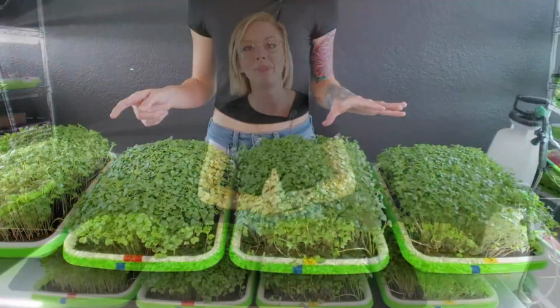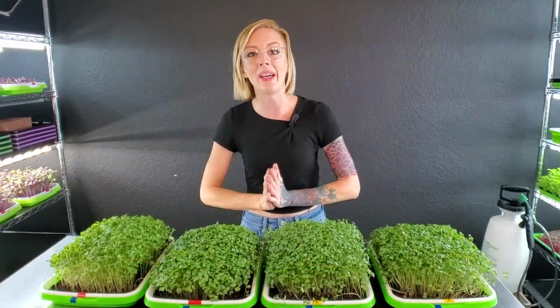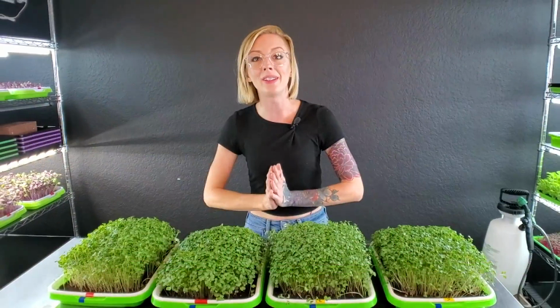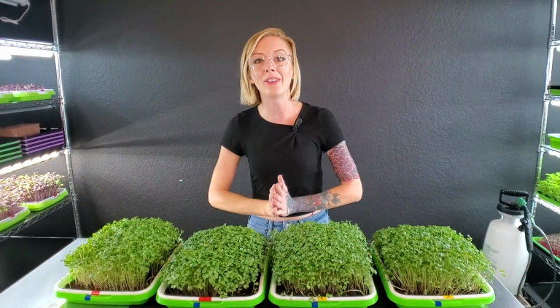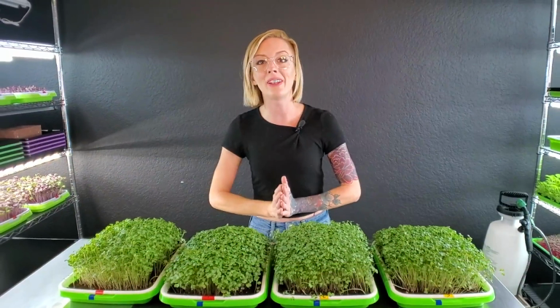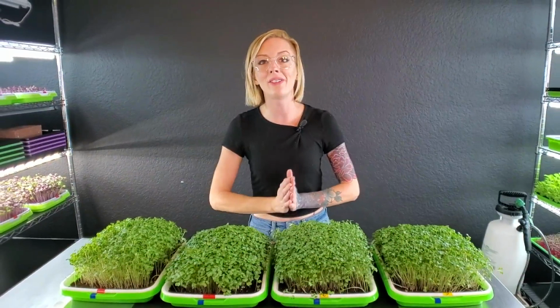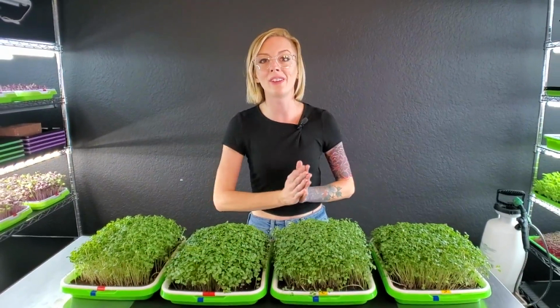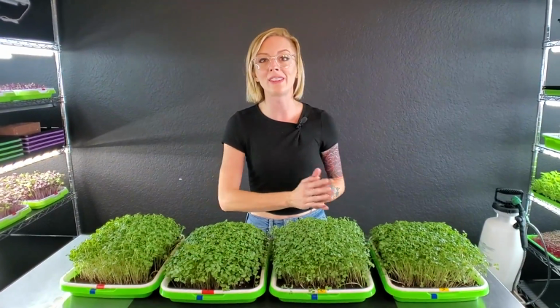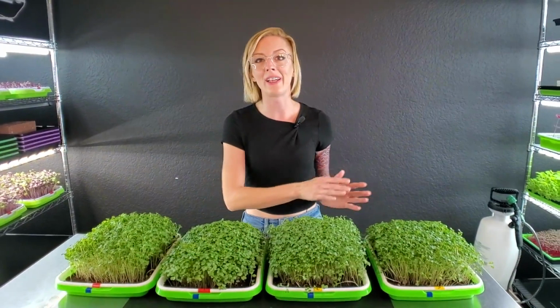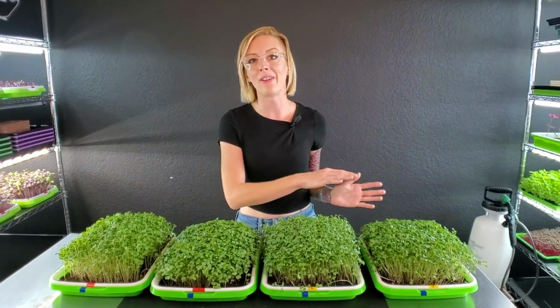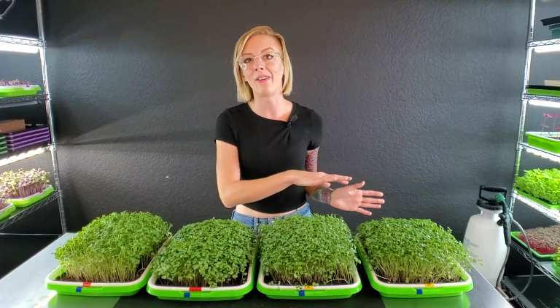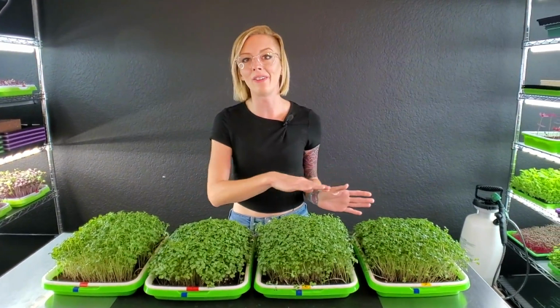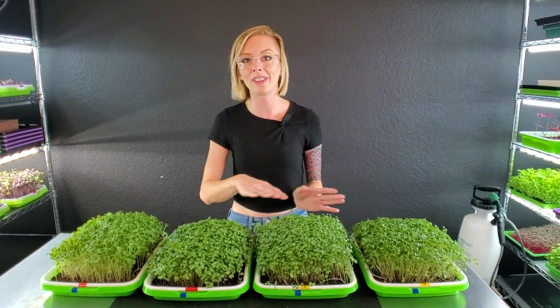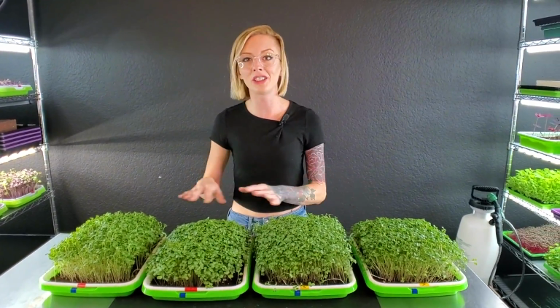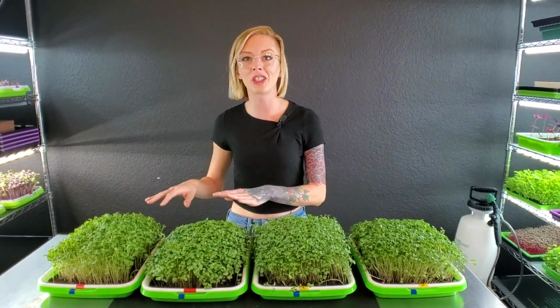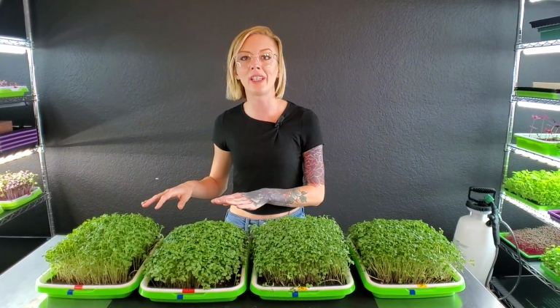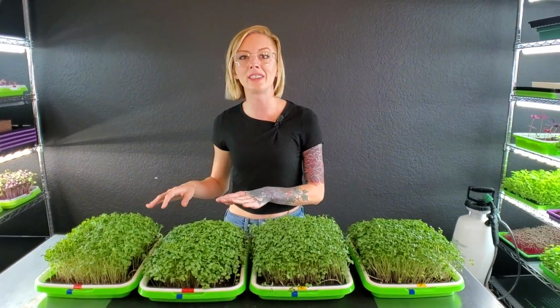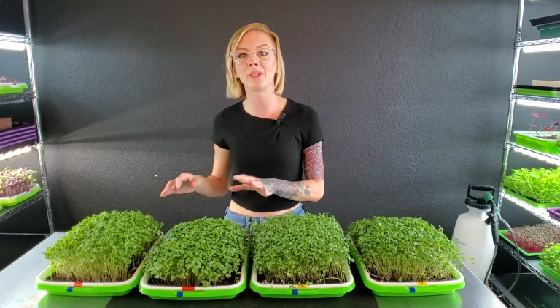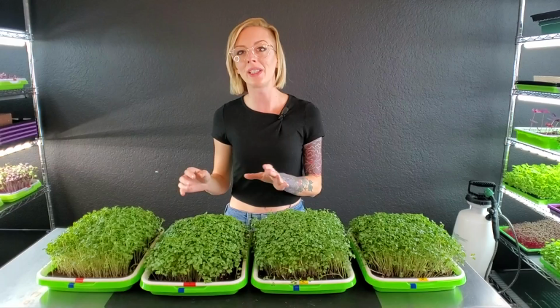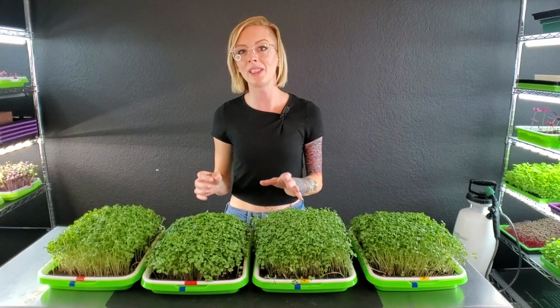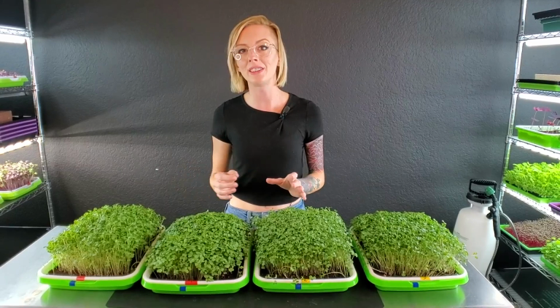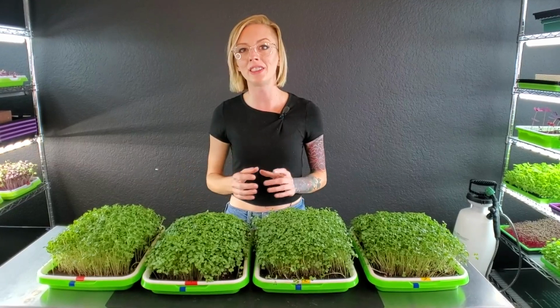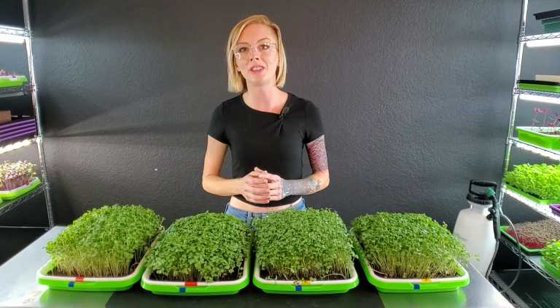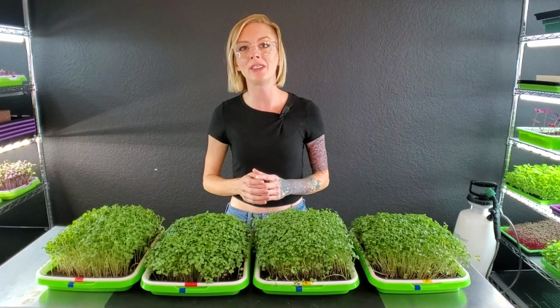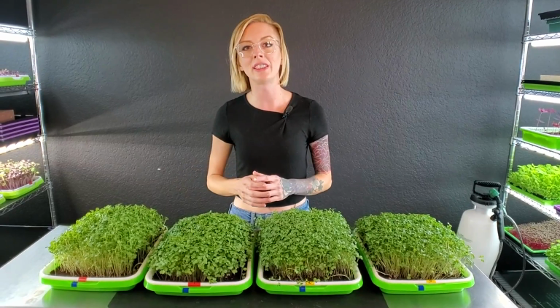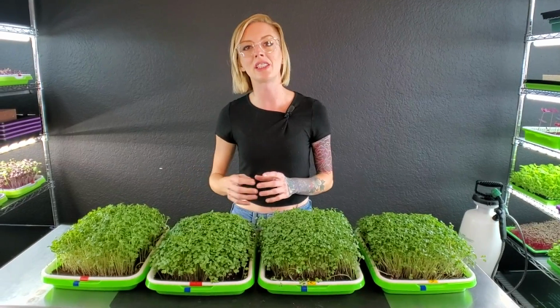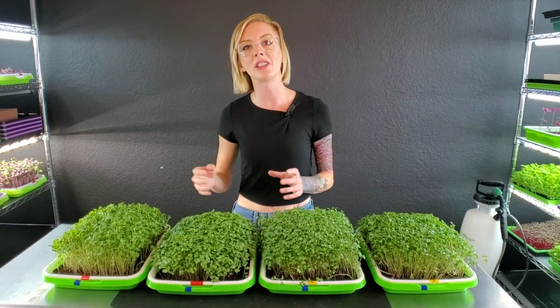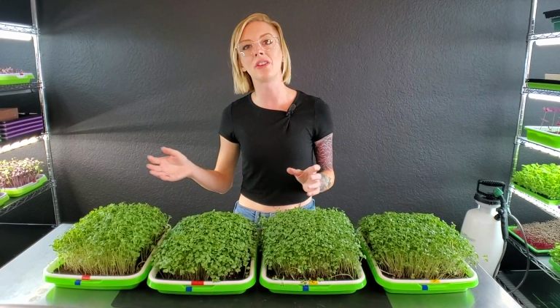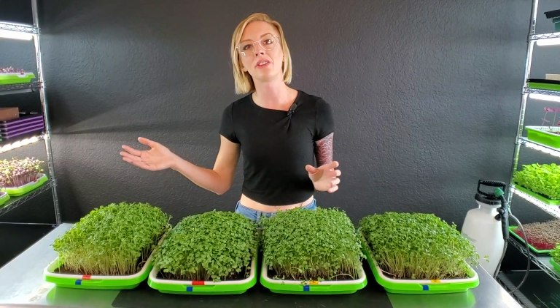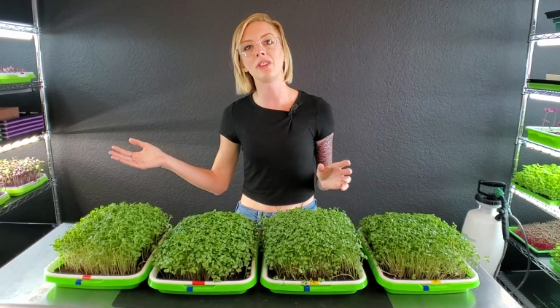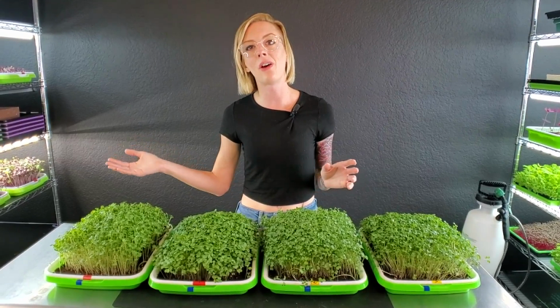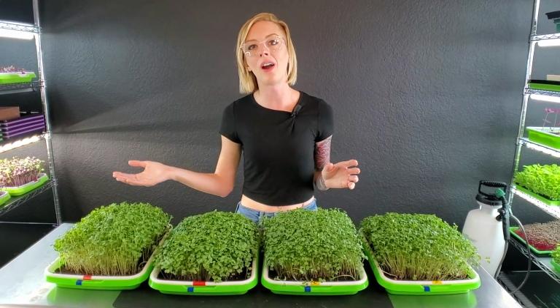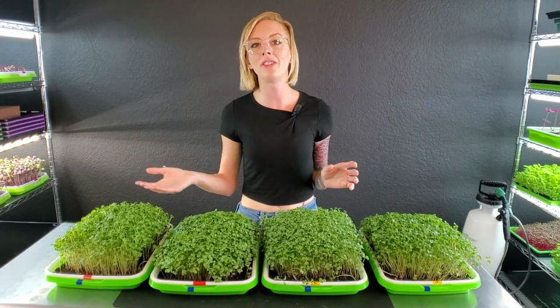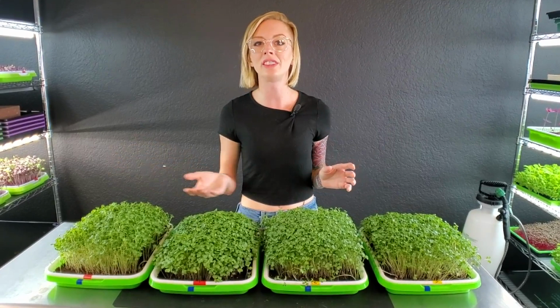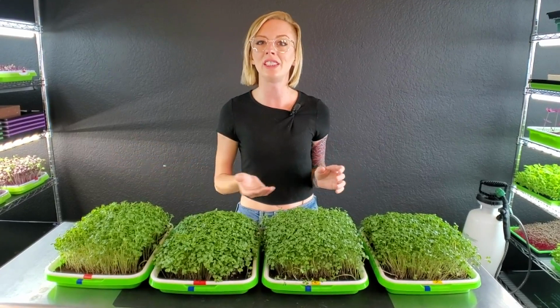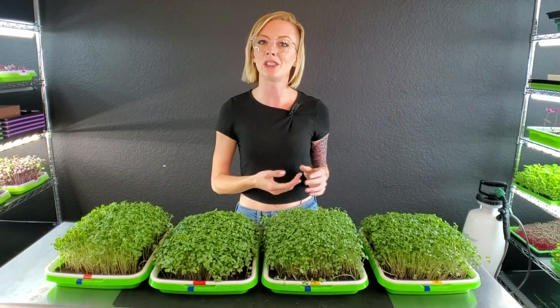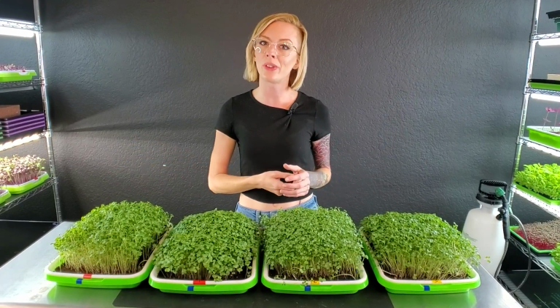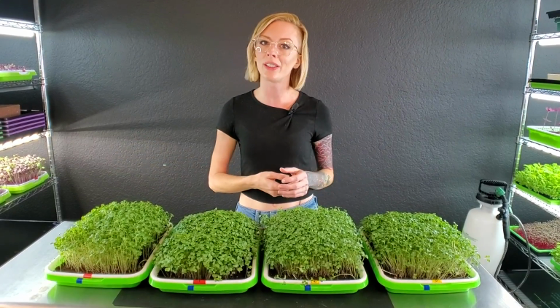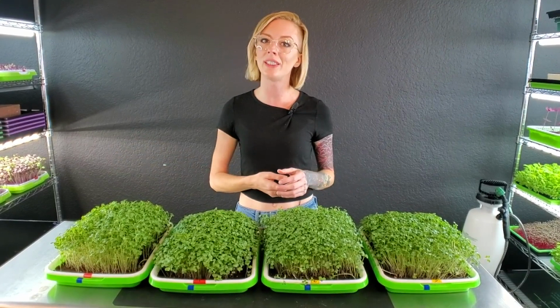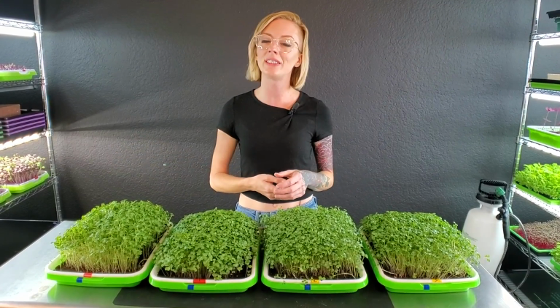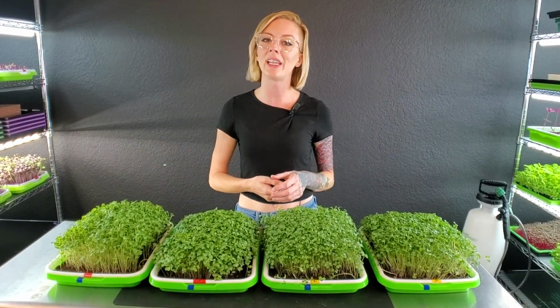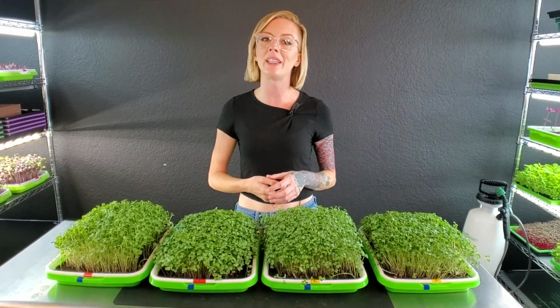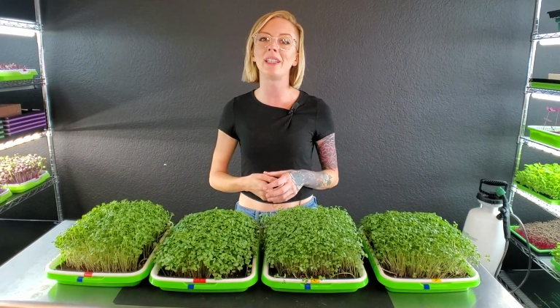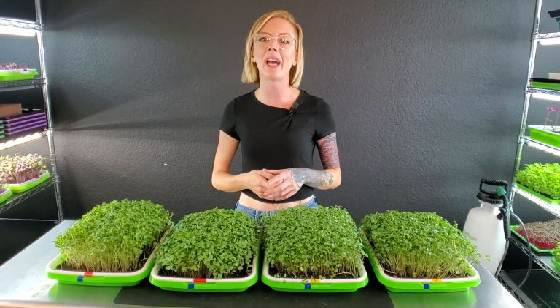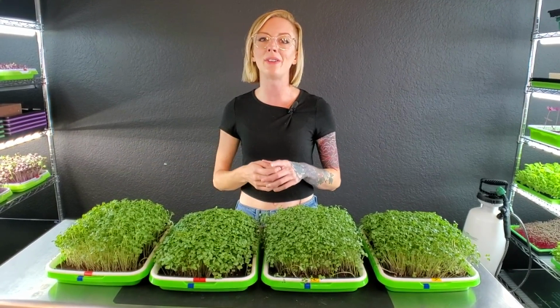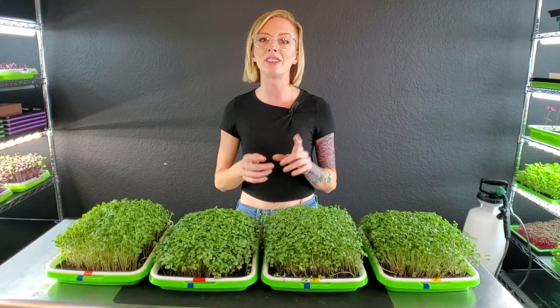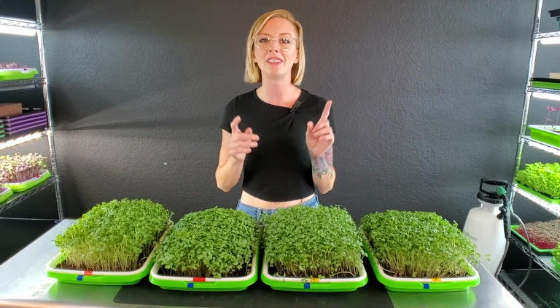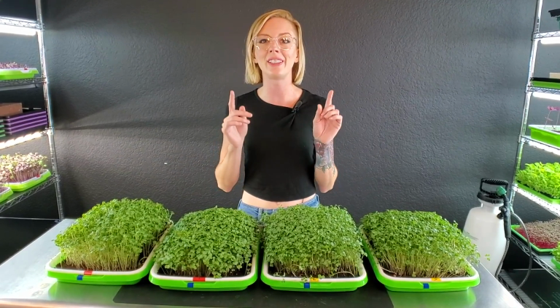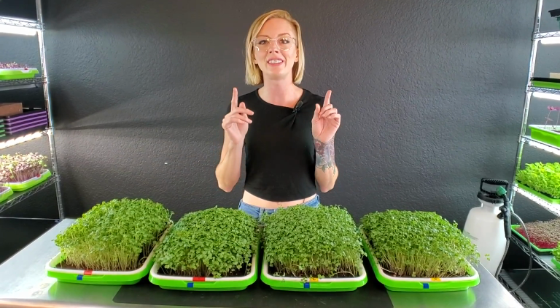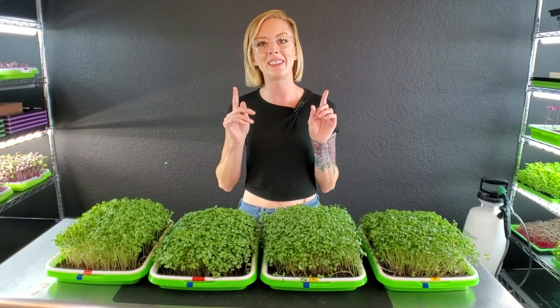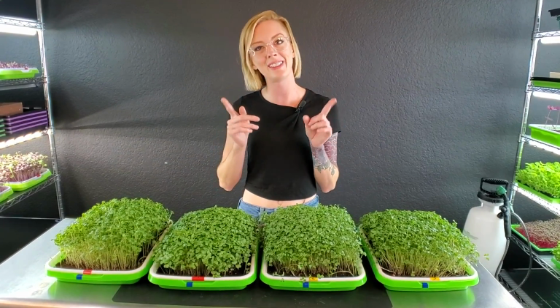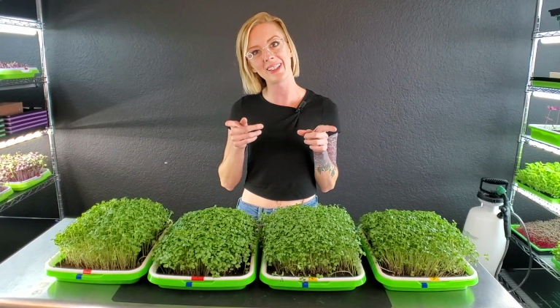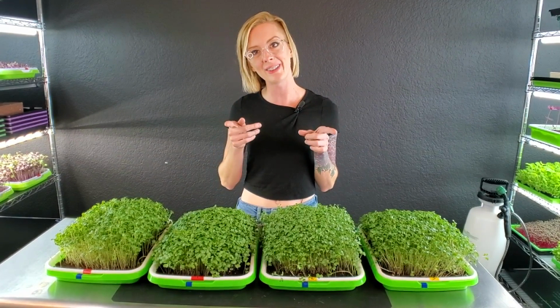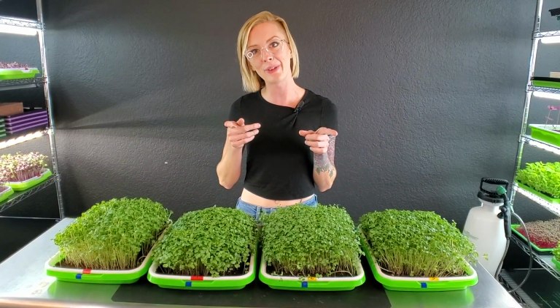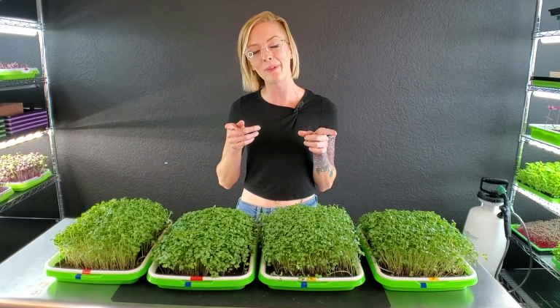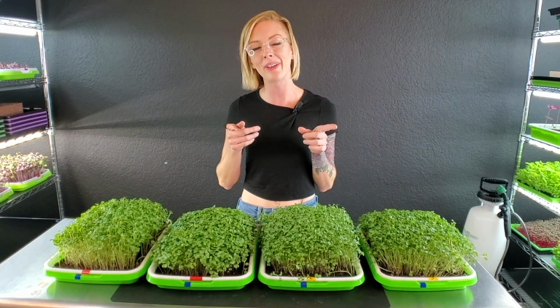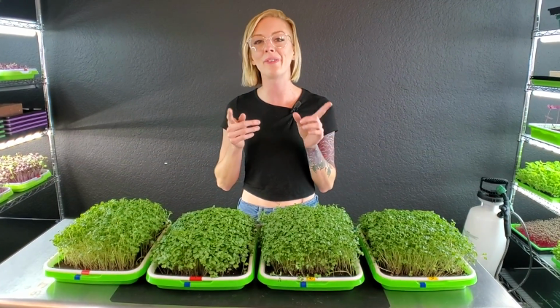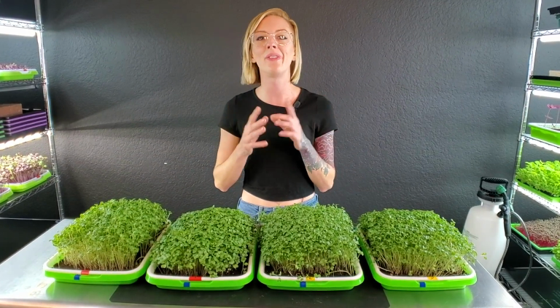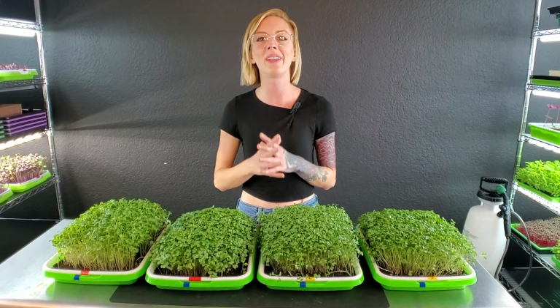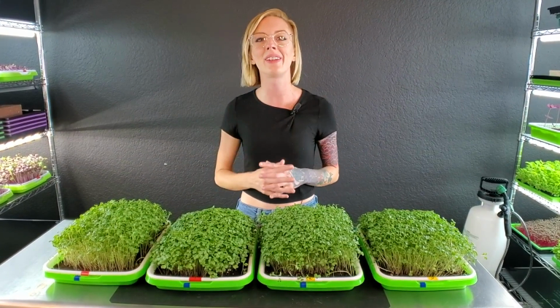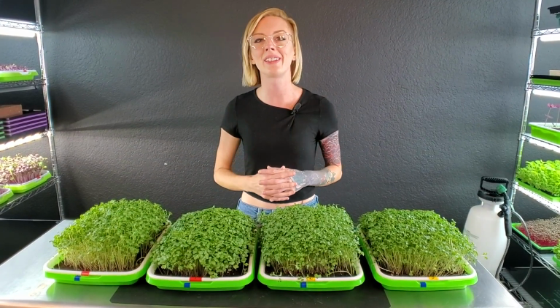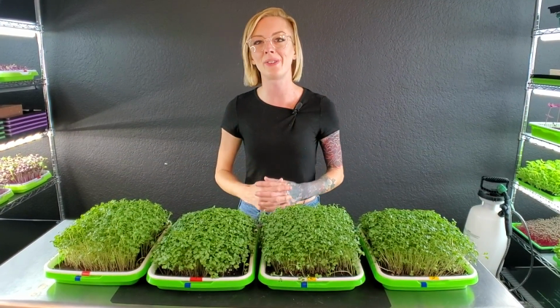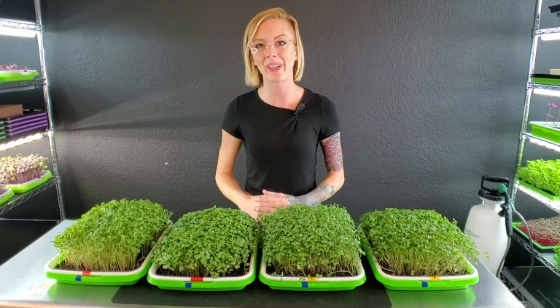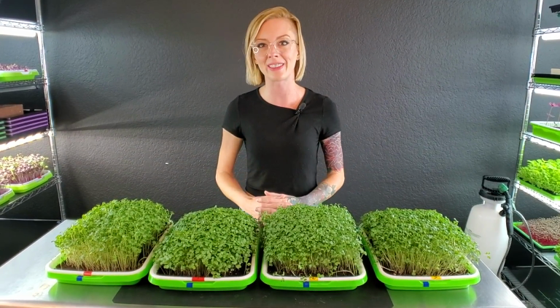Now that we have looked at all these trays, what I need to do is go through and harvest each one of these, and then I will see you guys here in a moment when we can look at the weights.